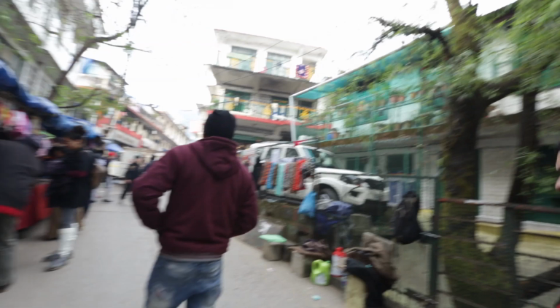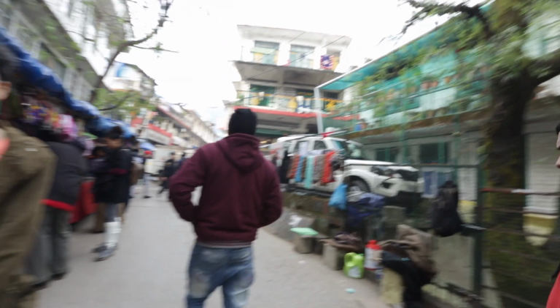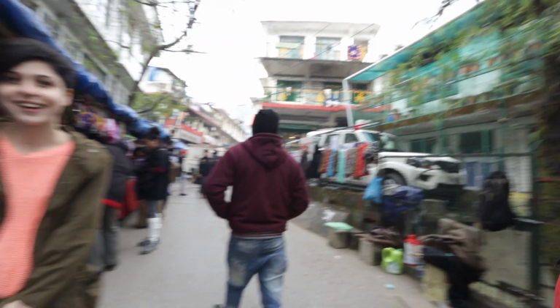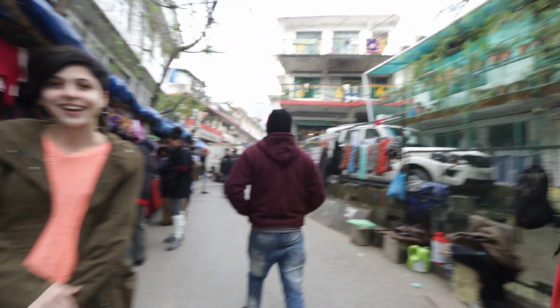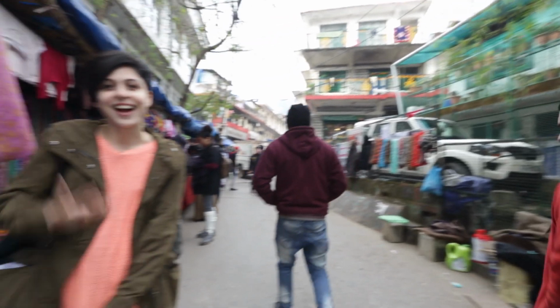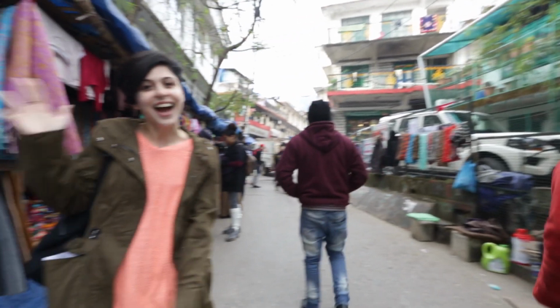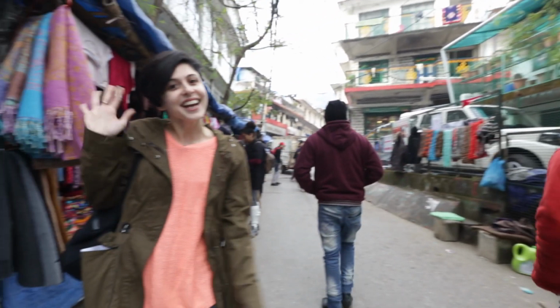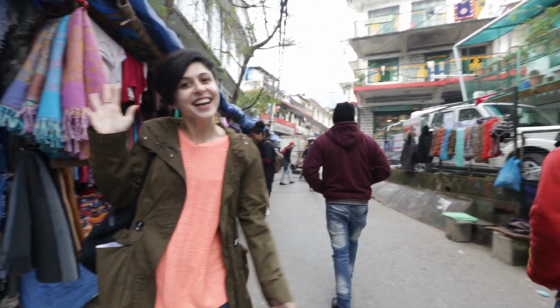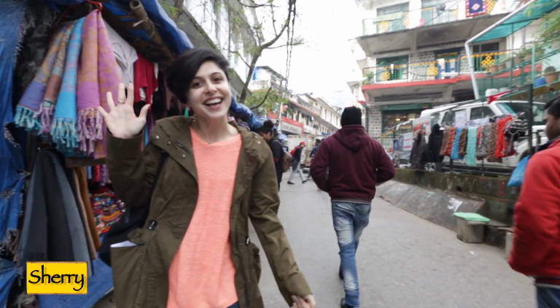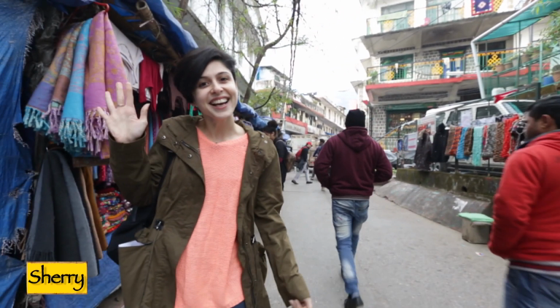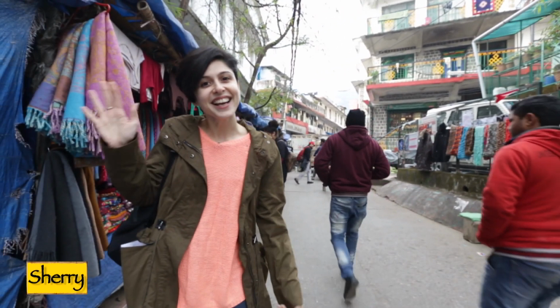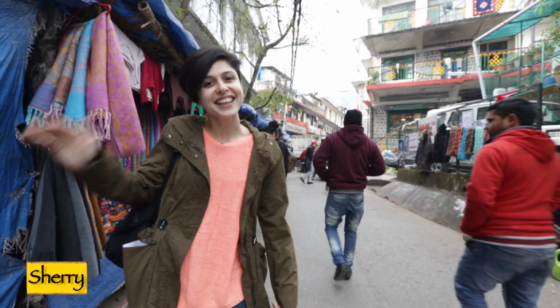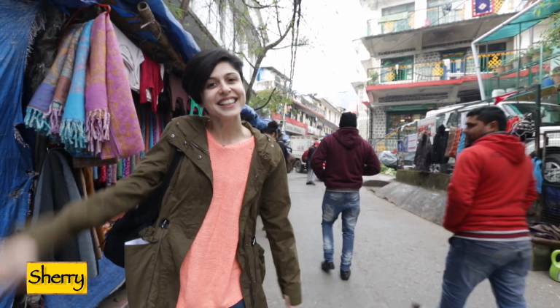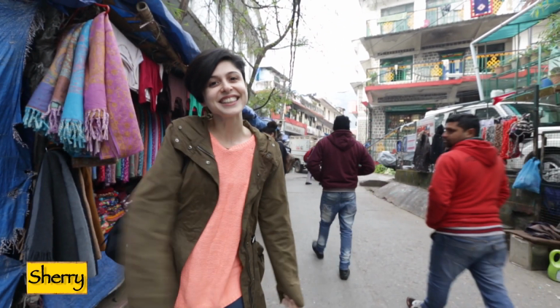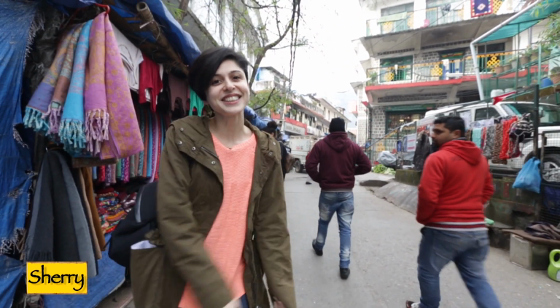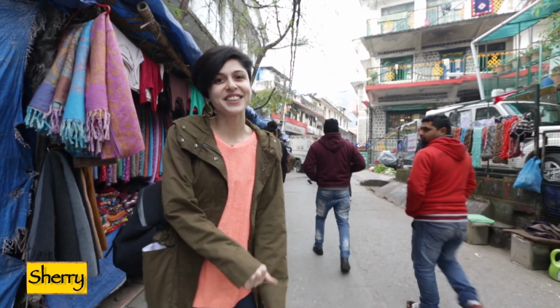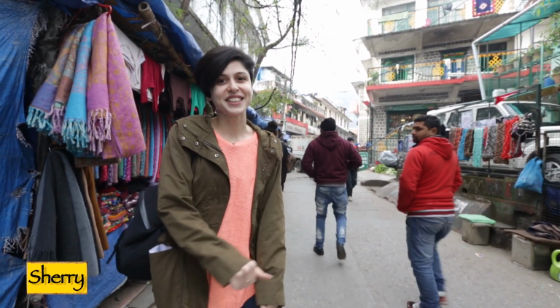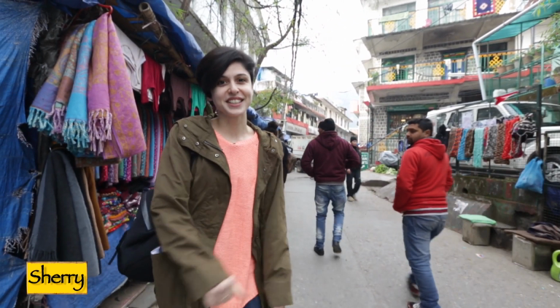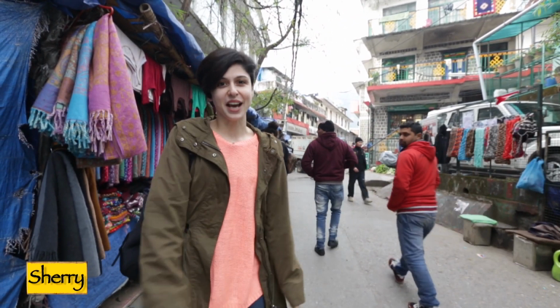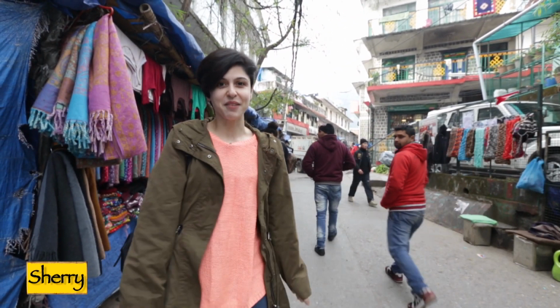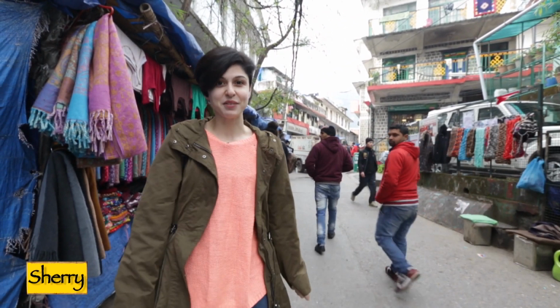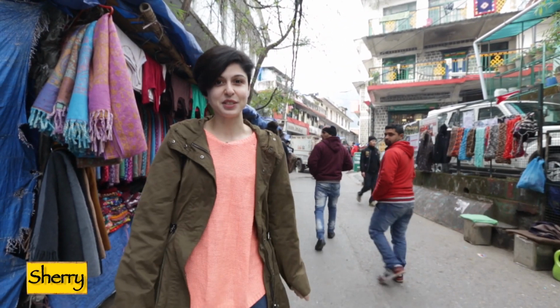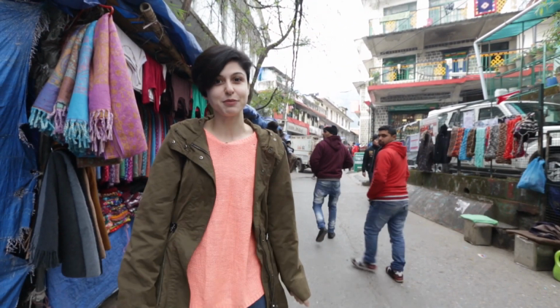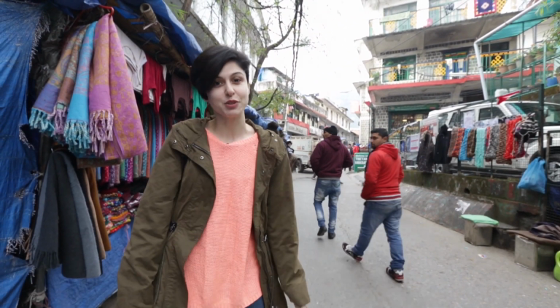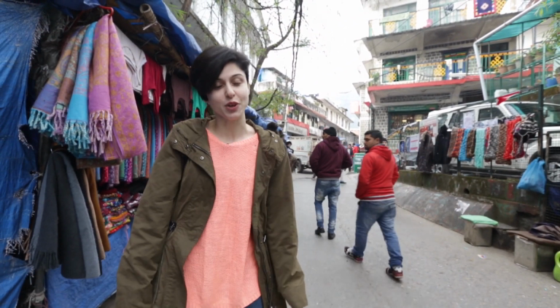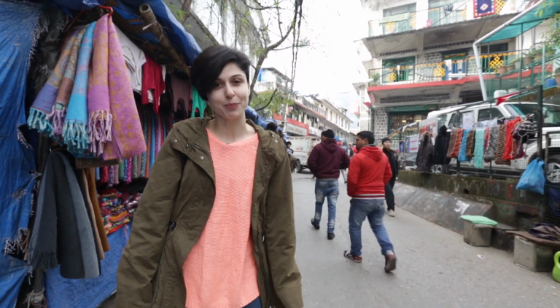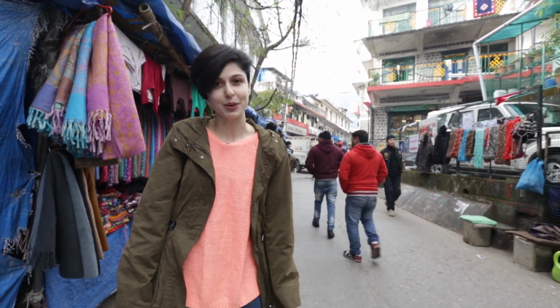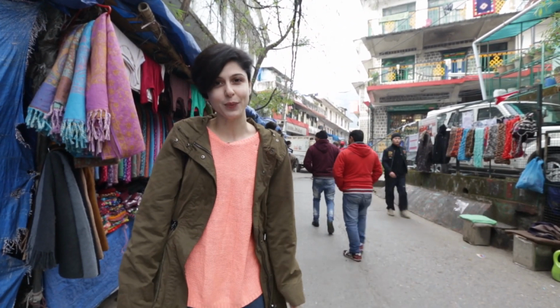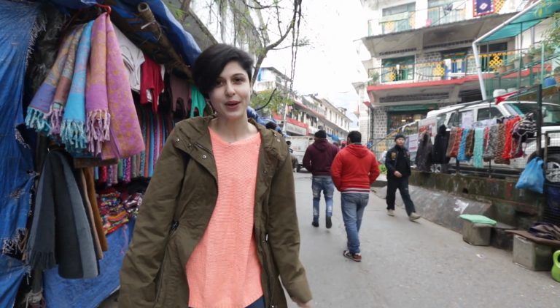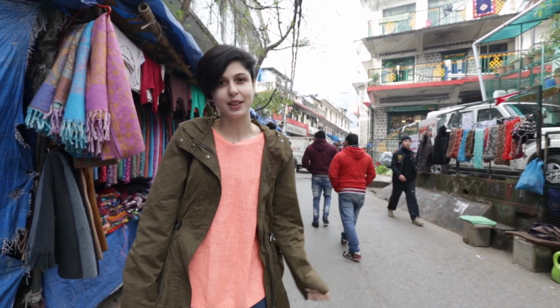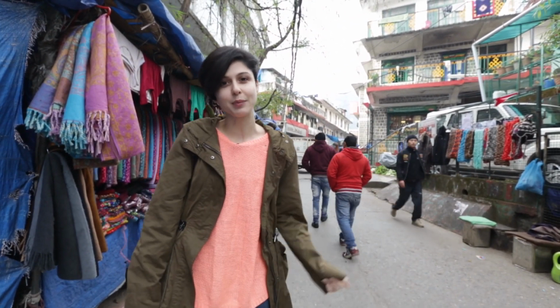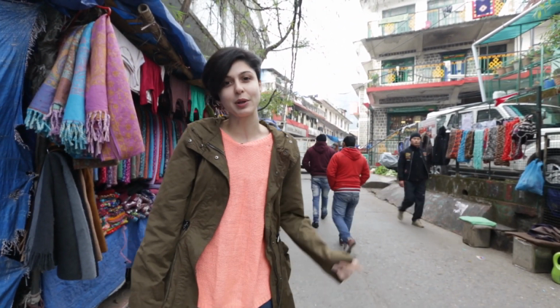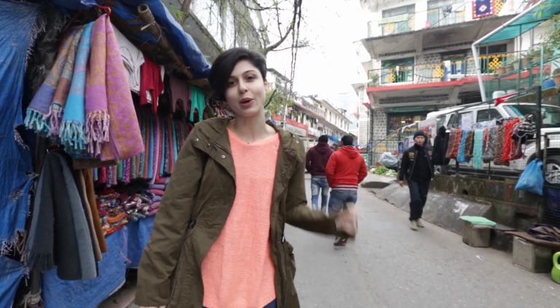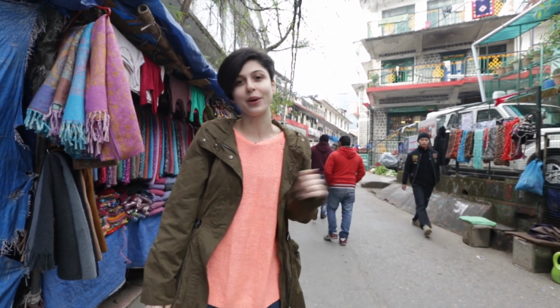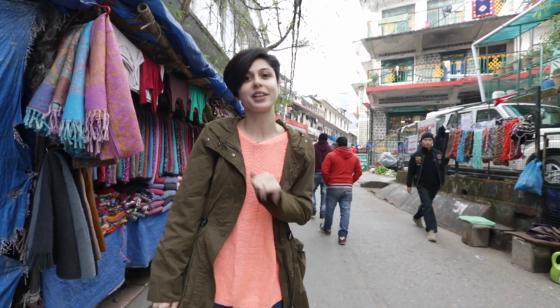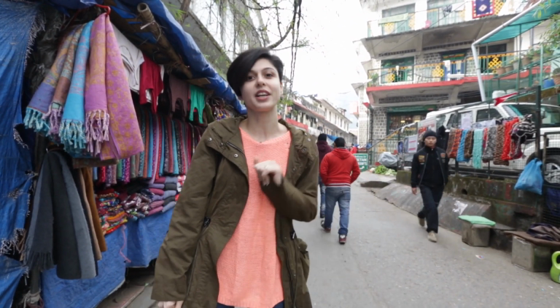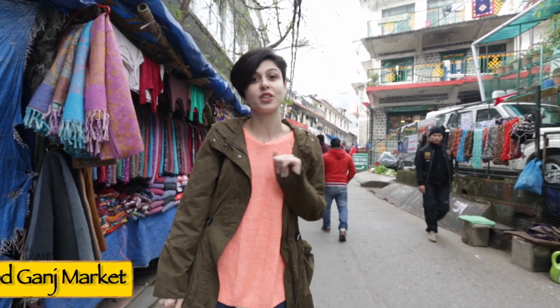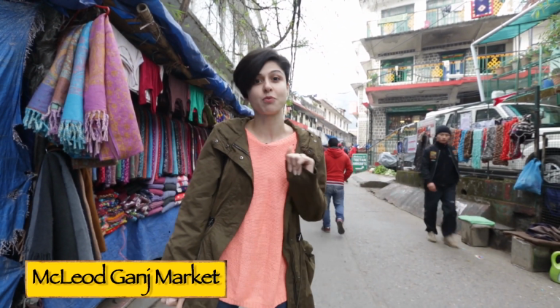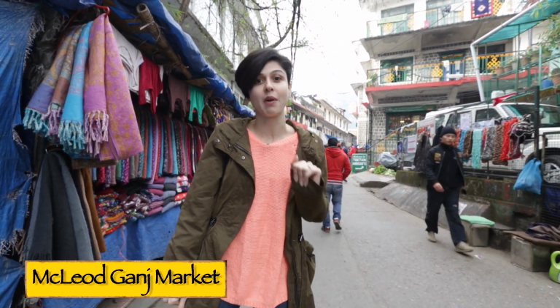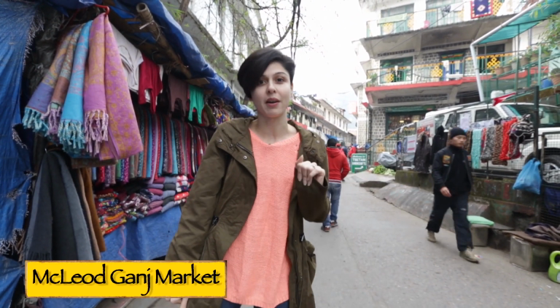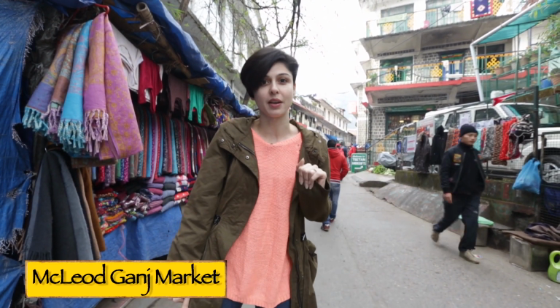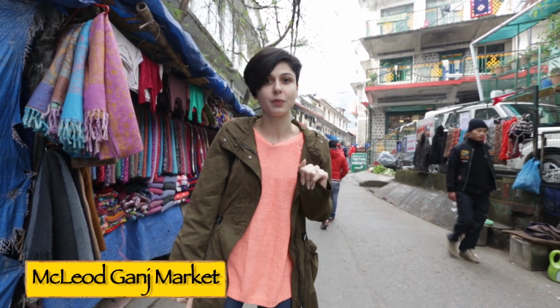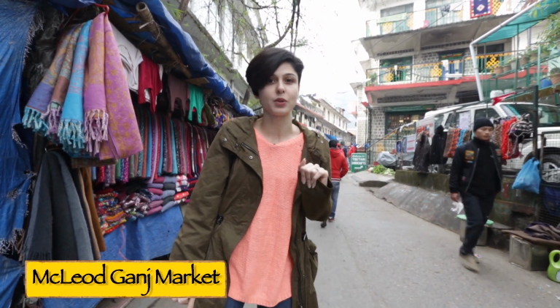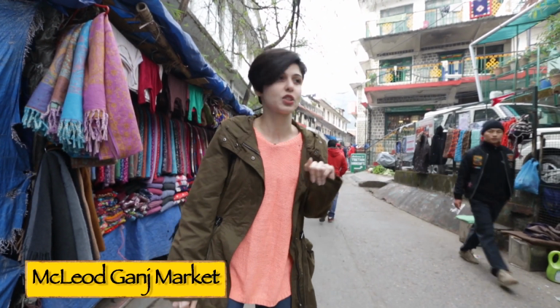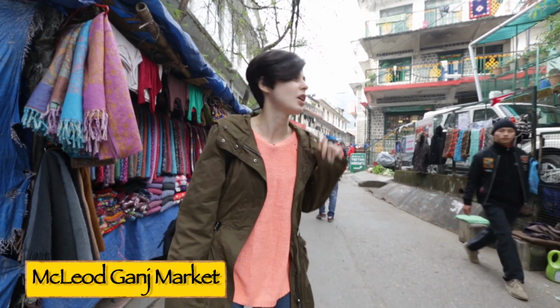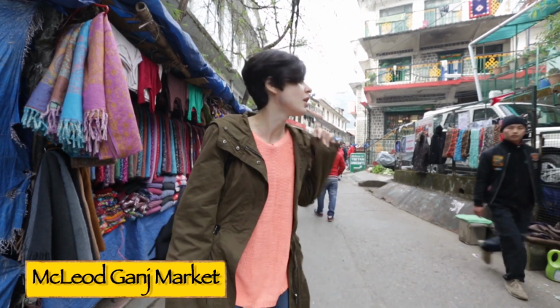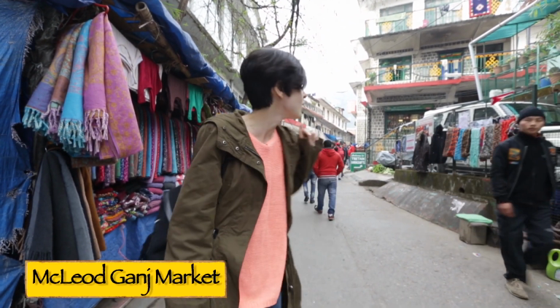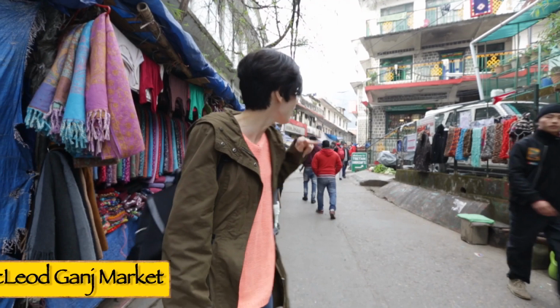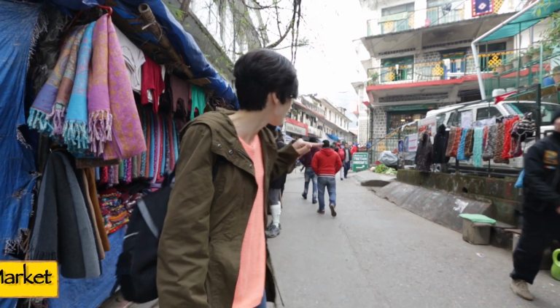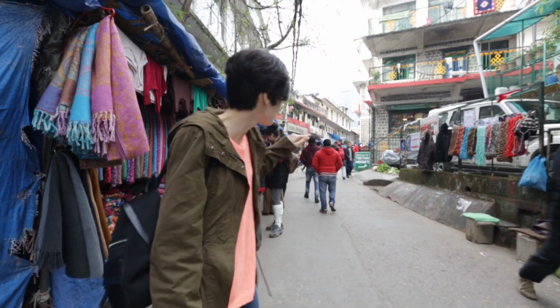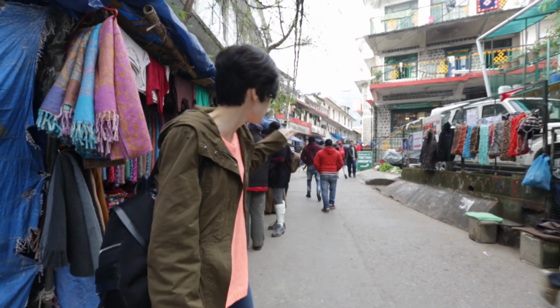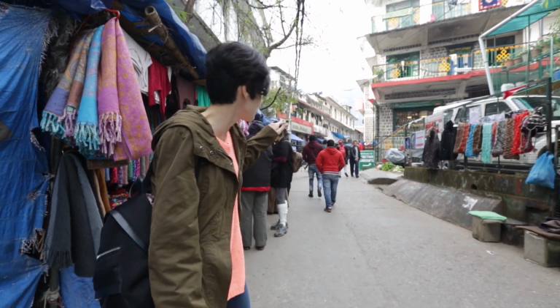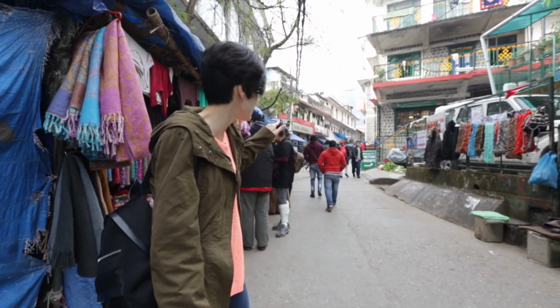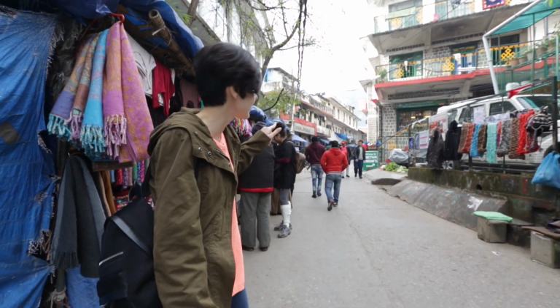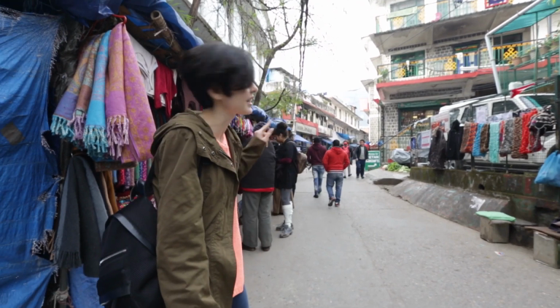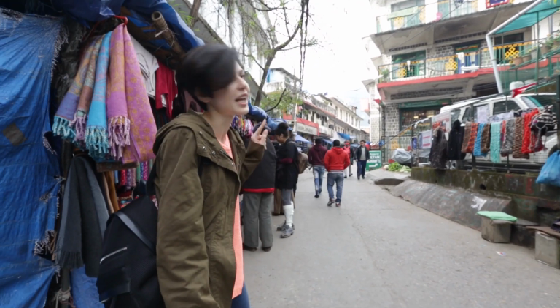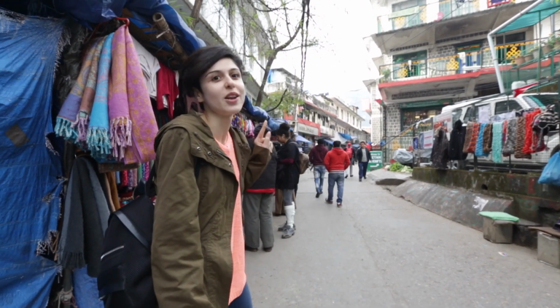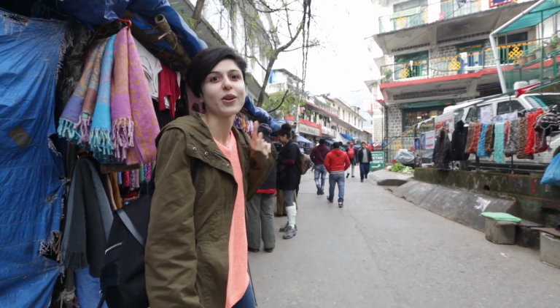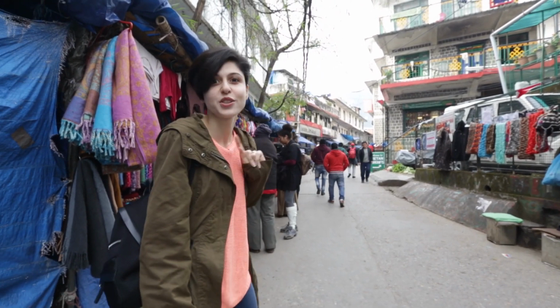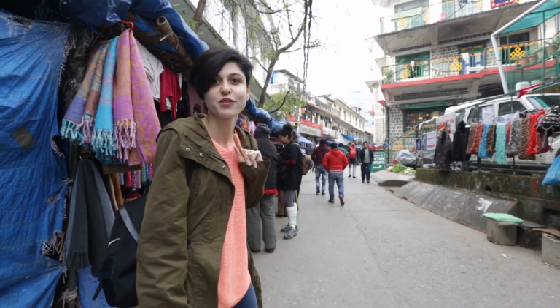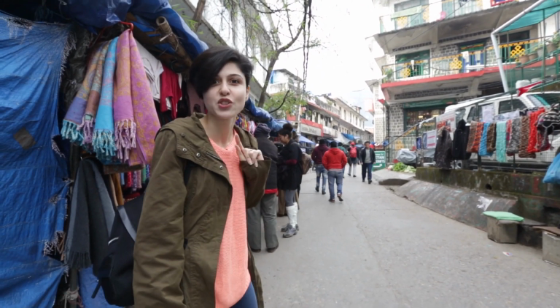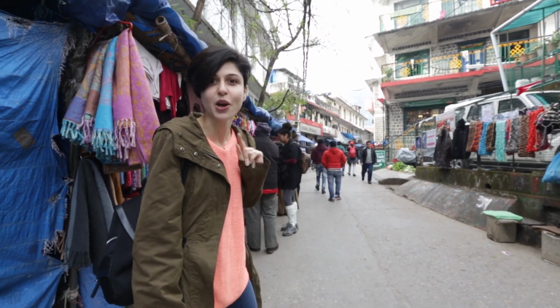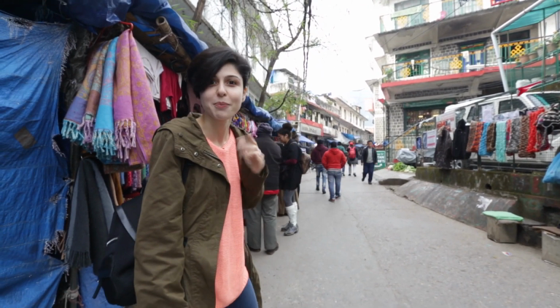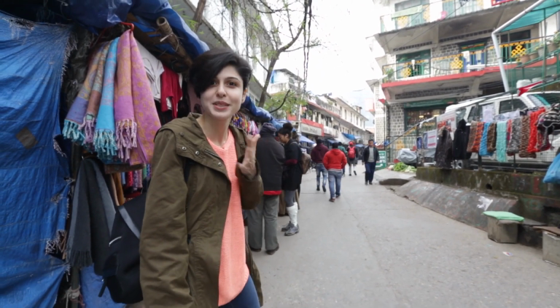Hi guys! So it's time for some shopping. We're at the McLeod Gunge market which is a long street. There are lots of shops.